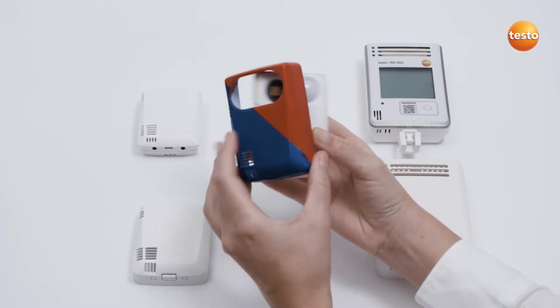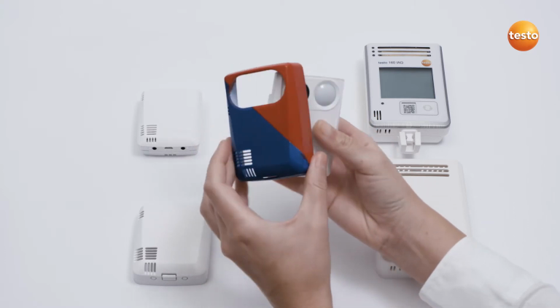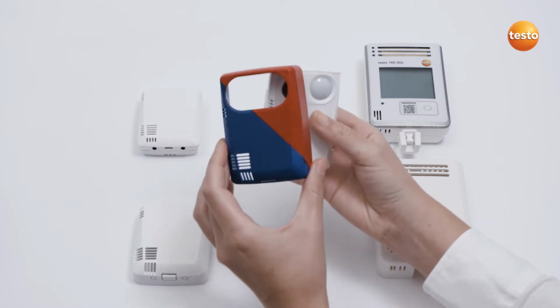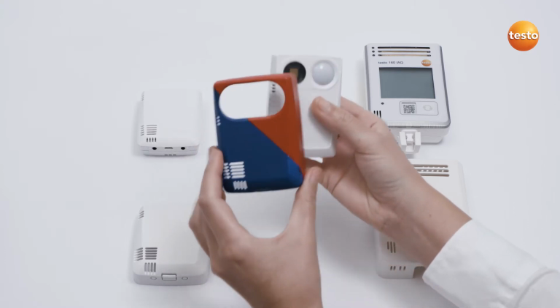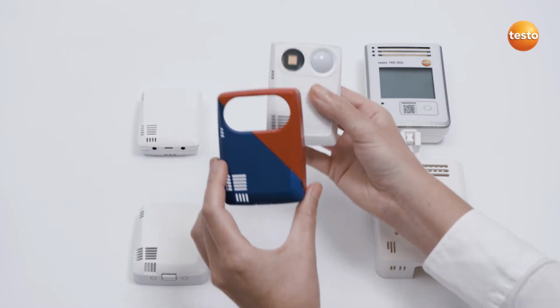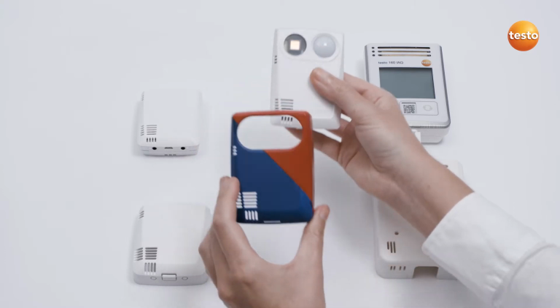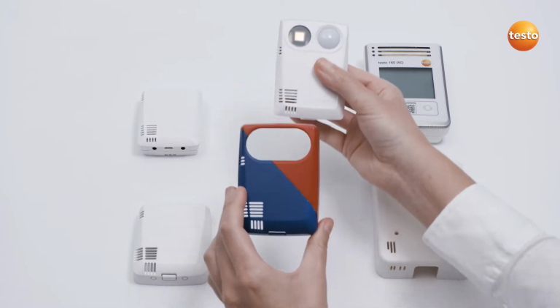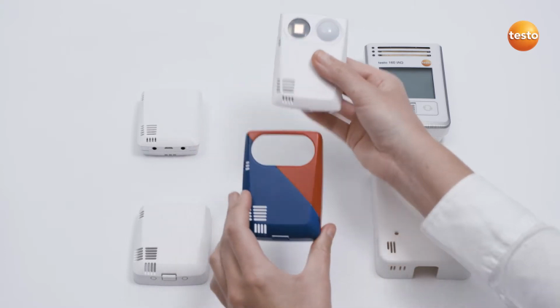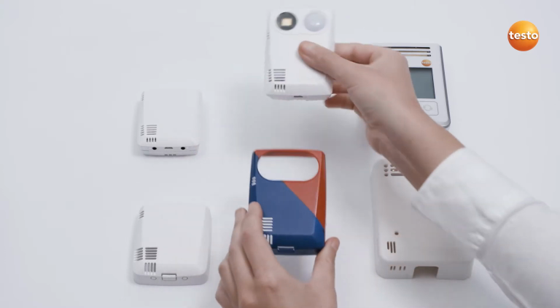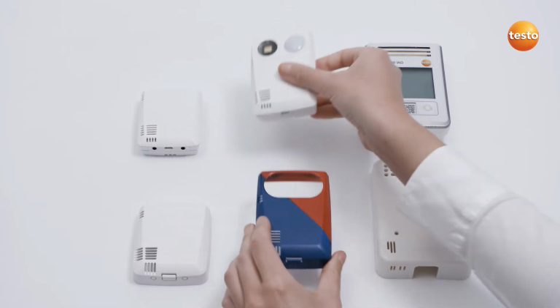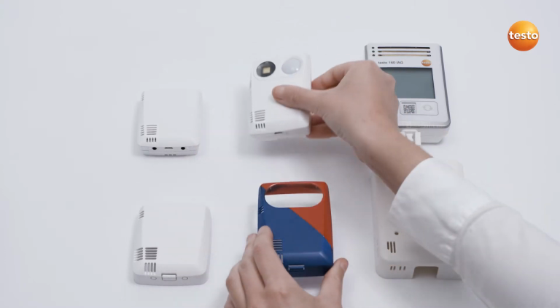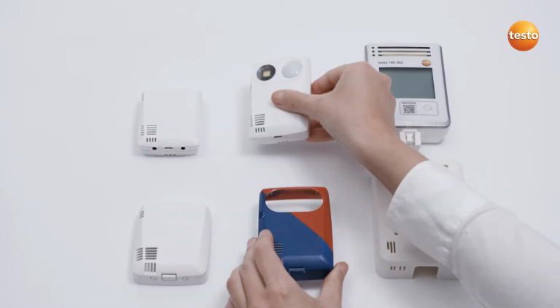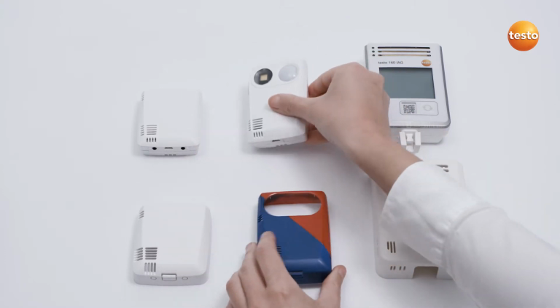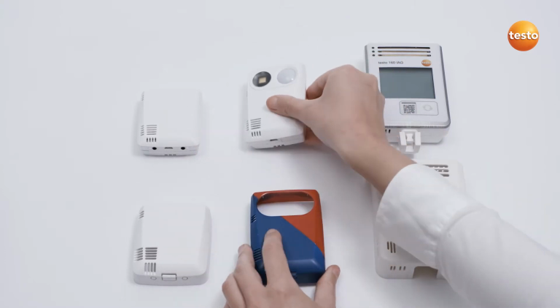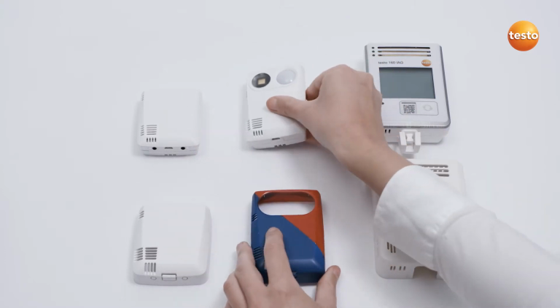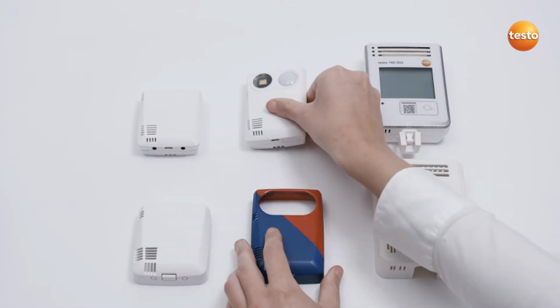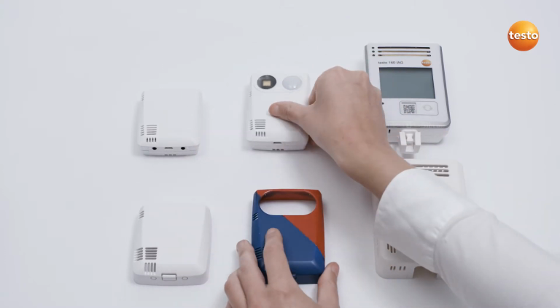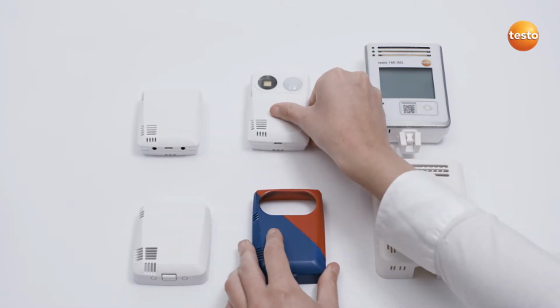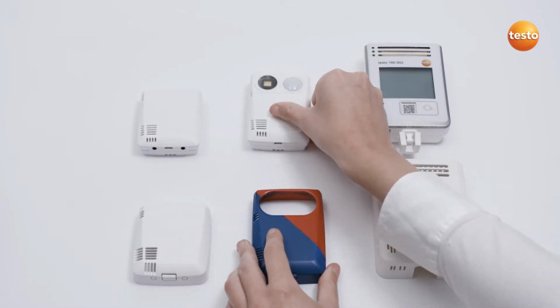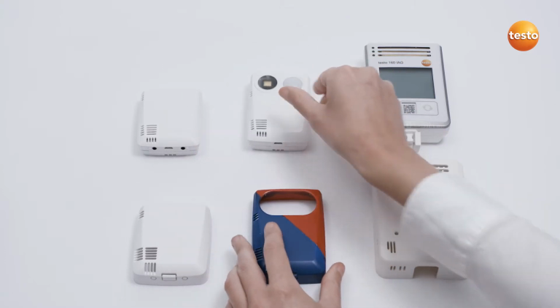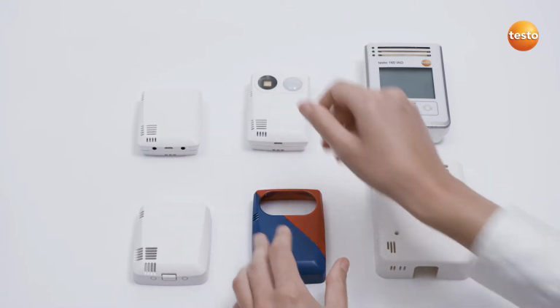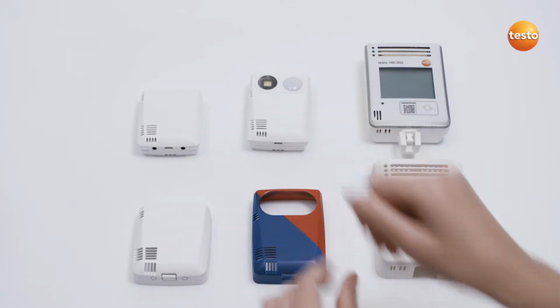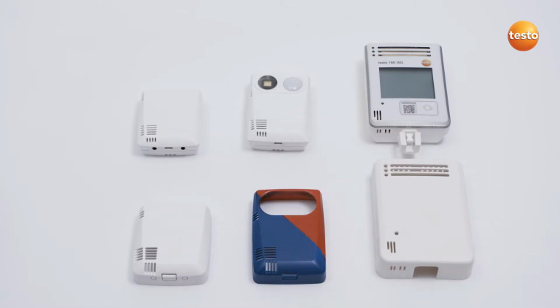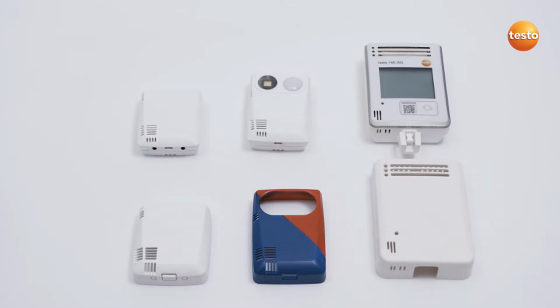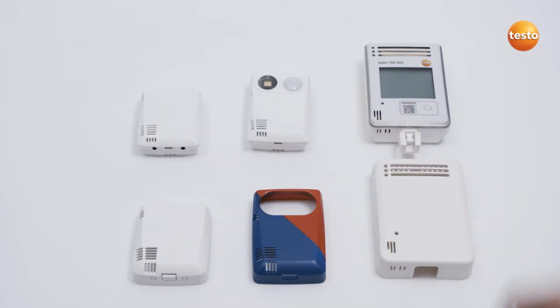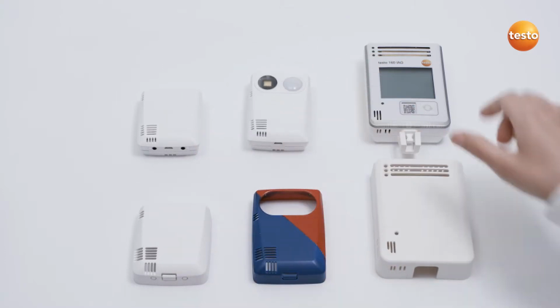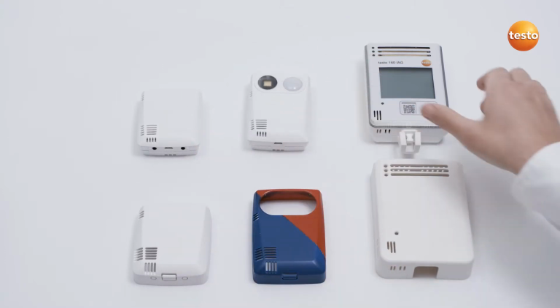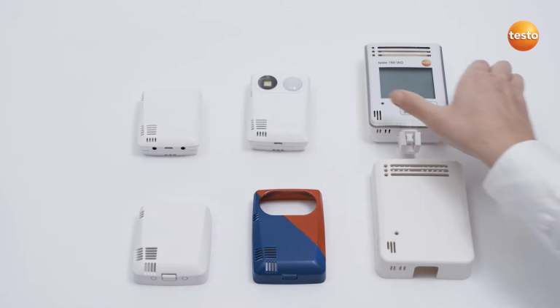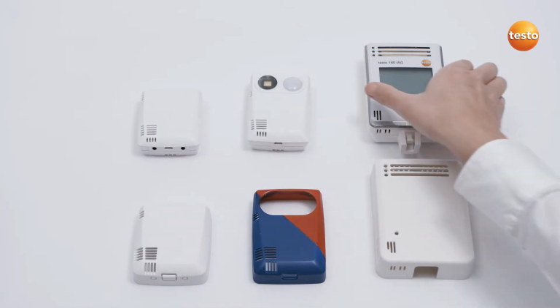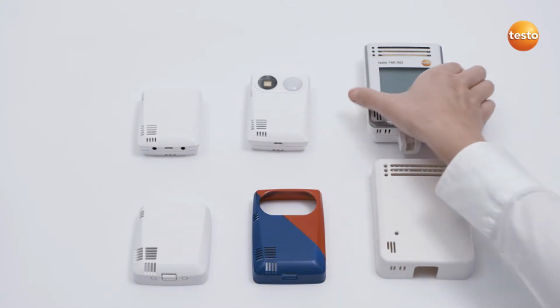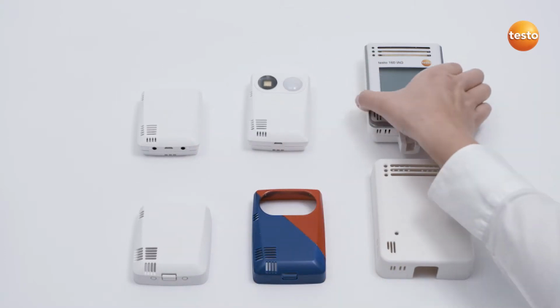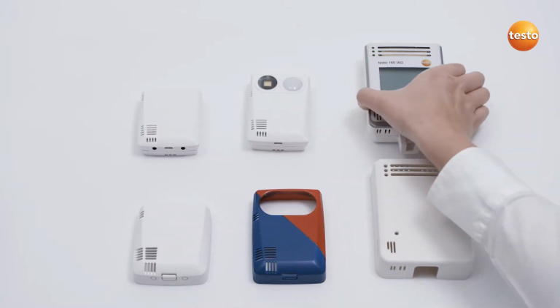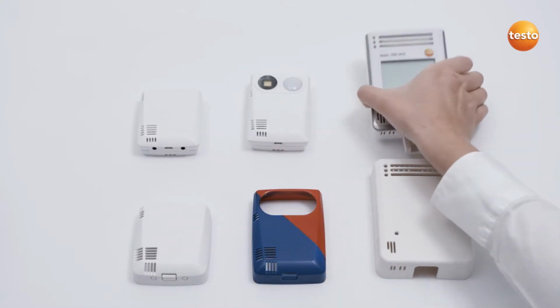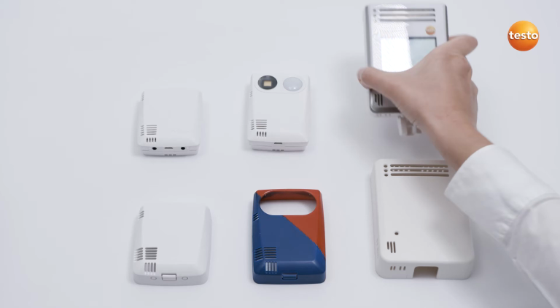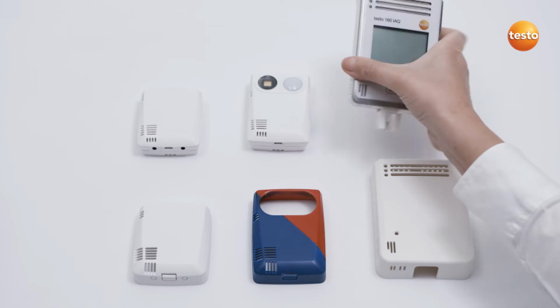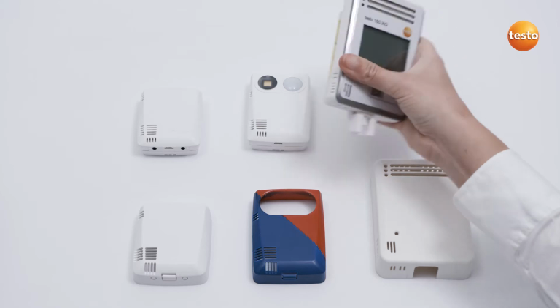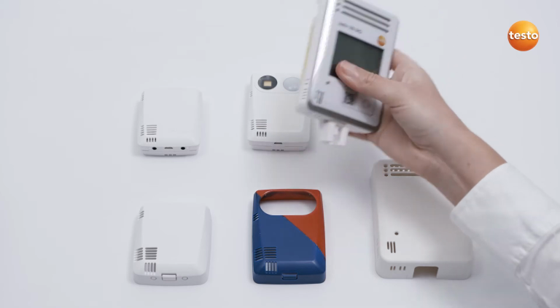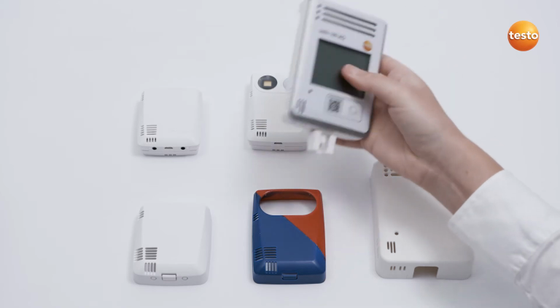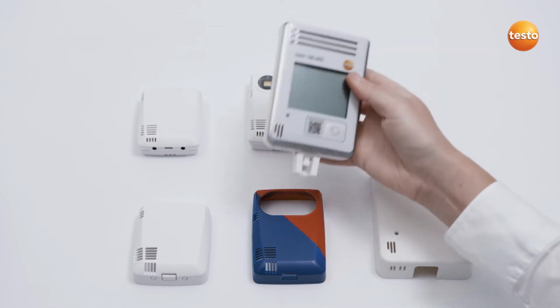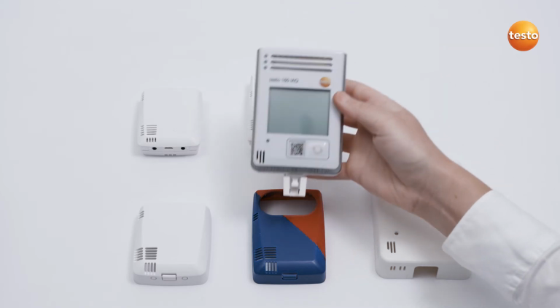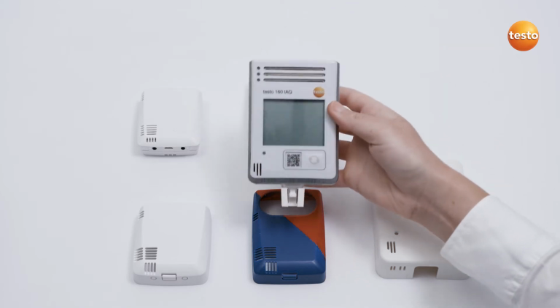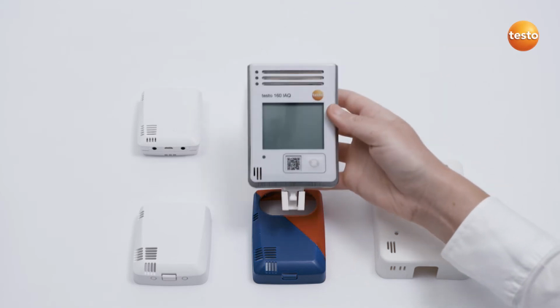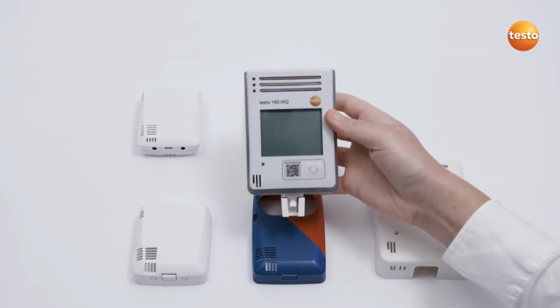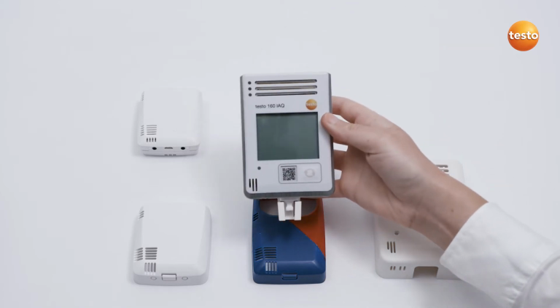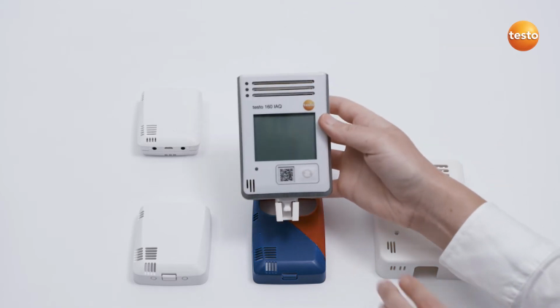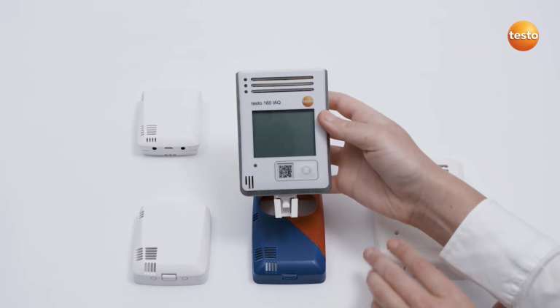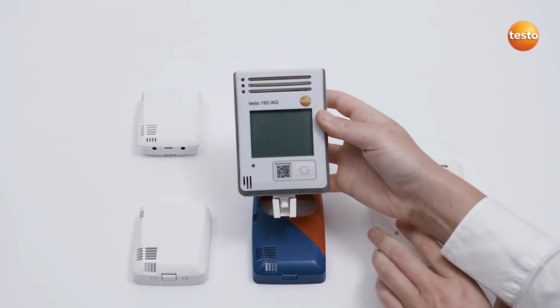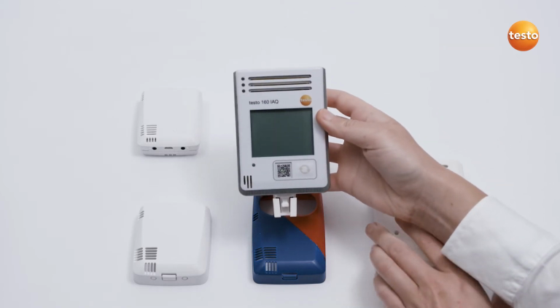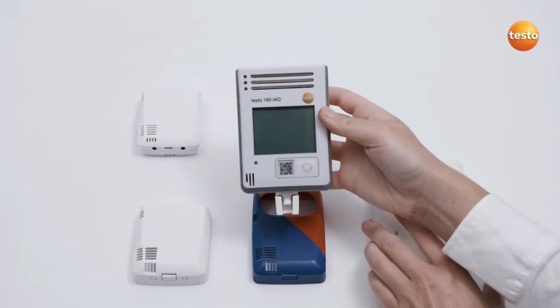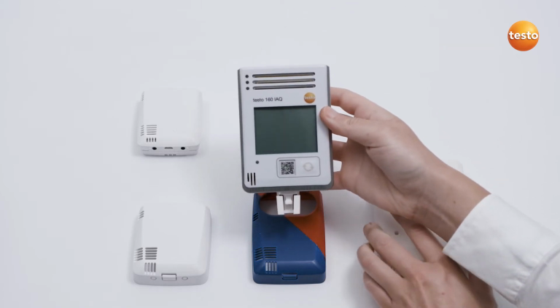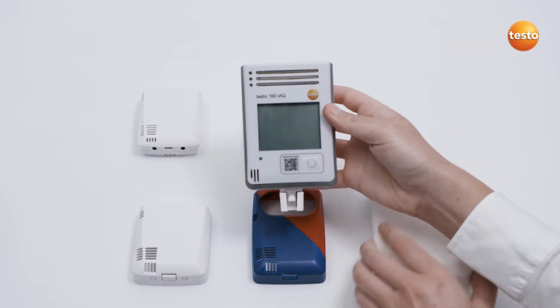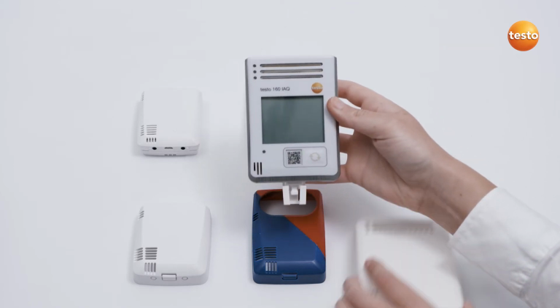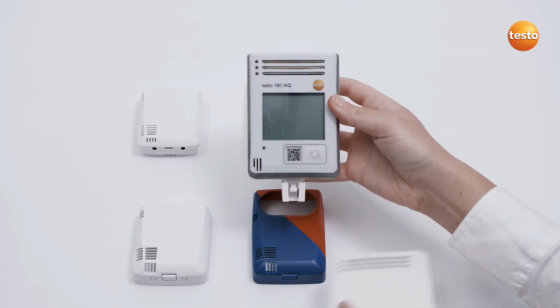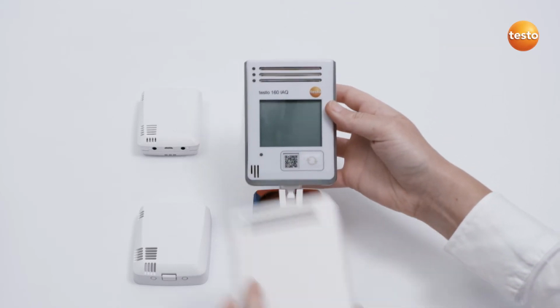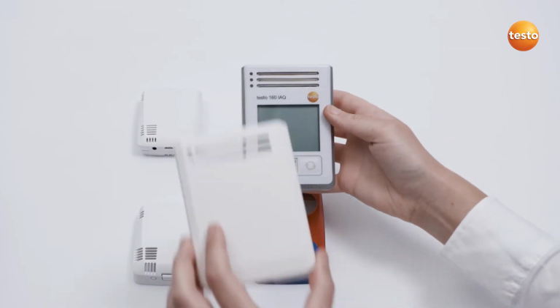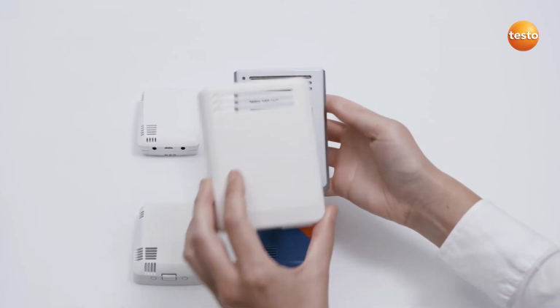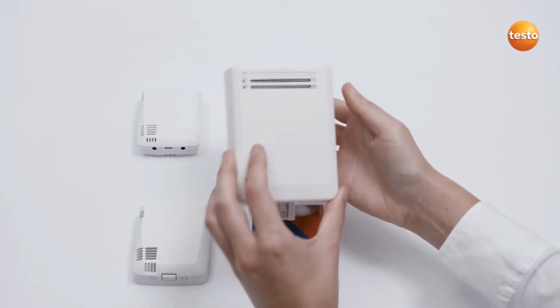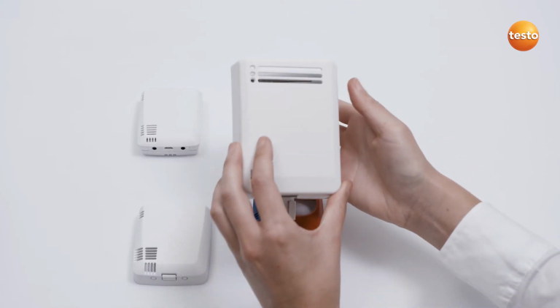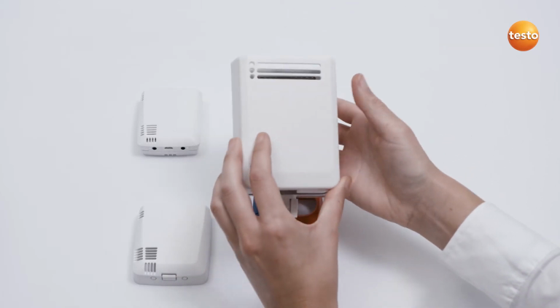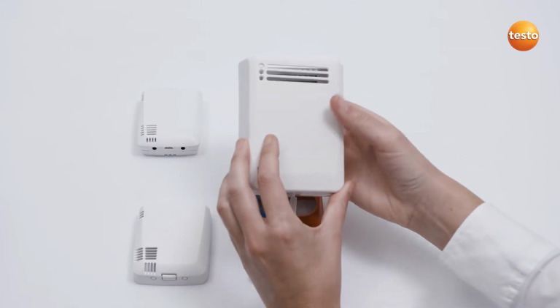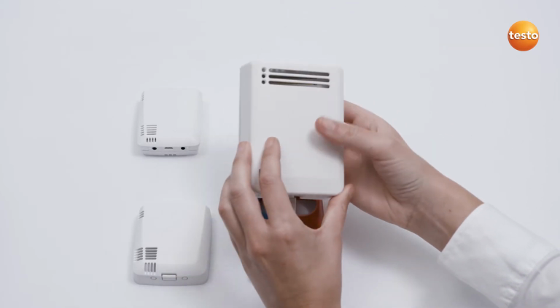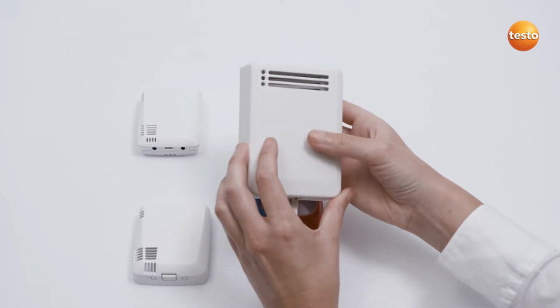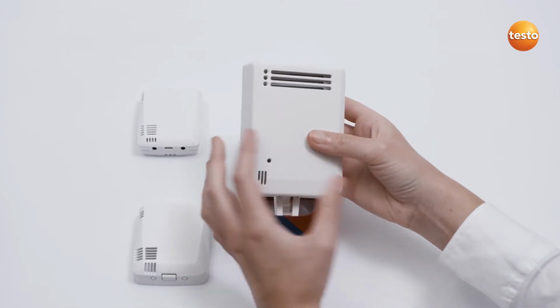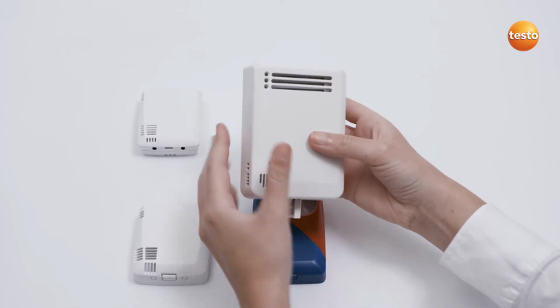The cover can be removed again by pressing gently on the side edge. All deco covers can be attached this way.